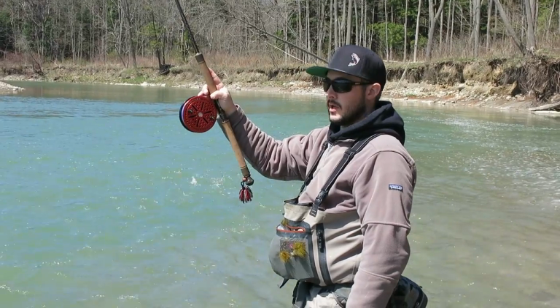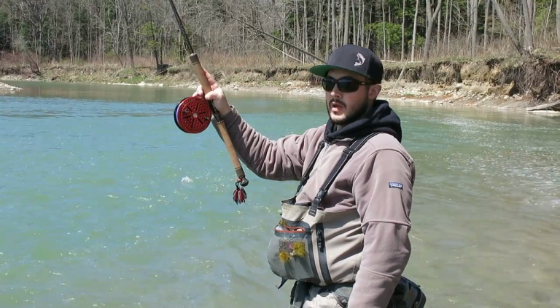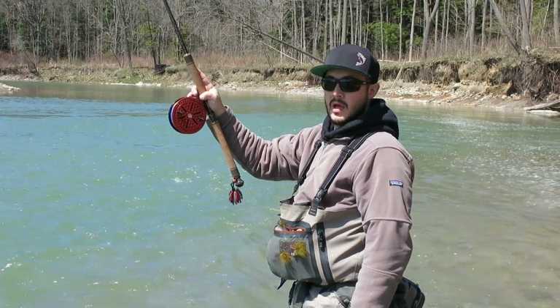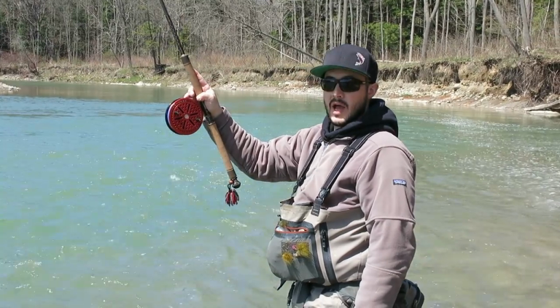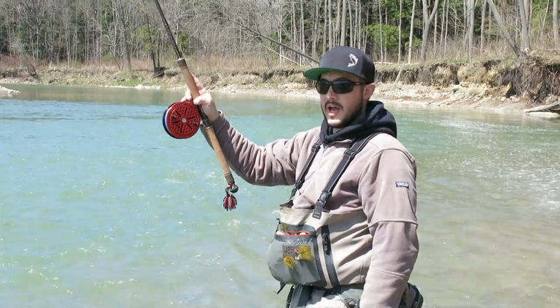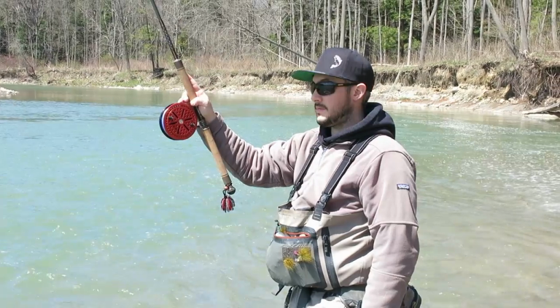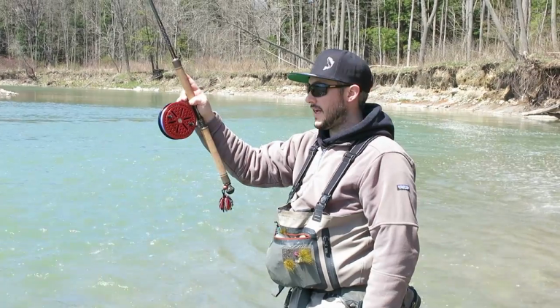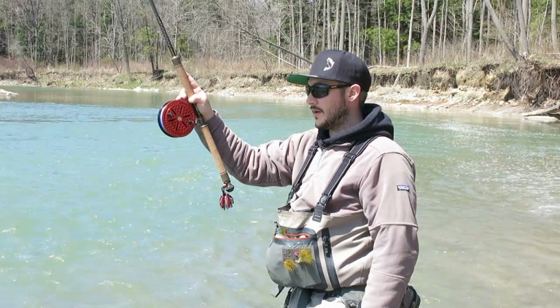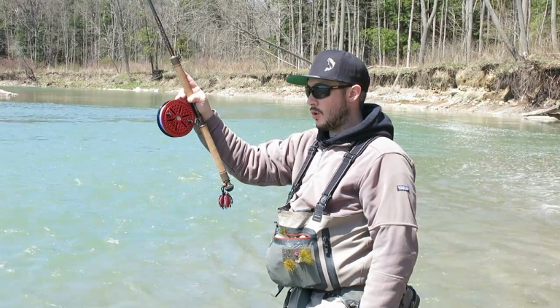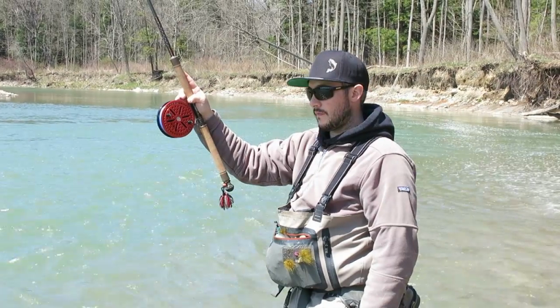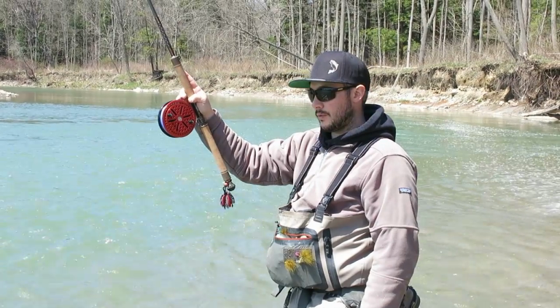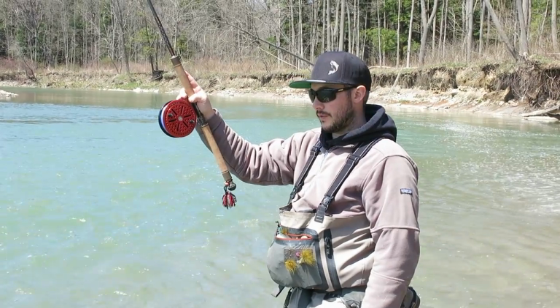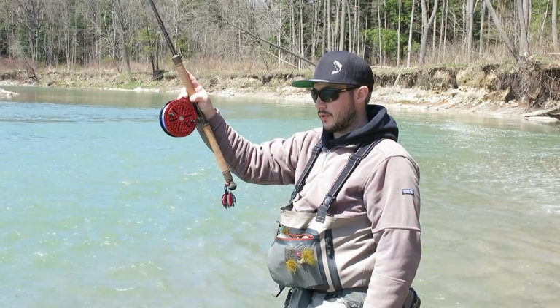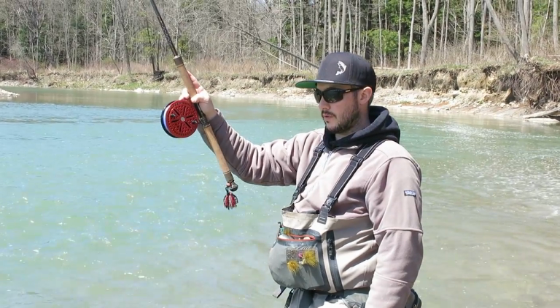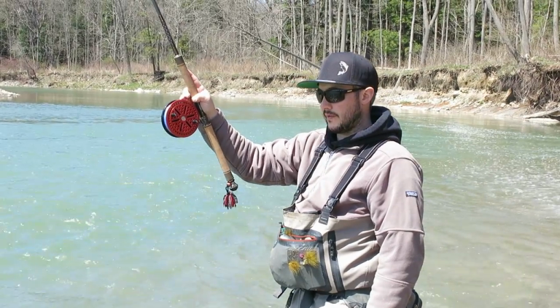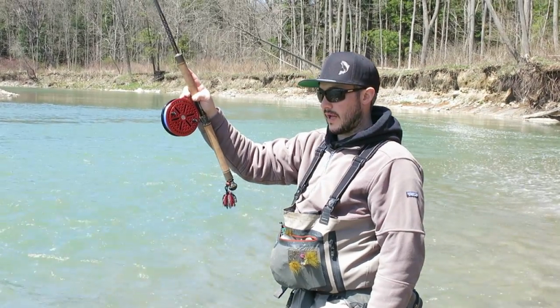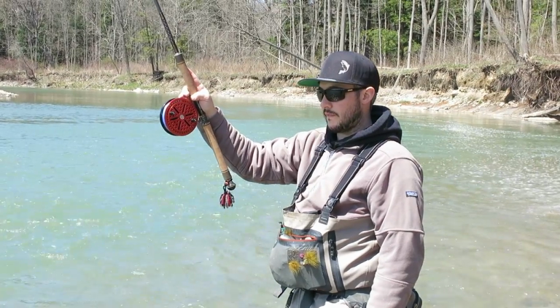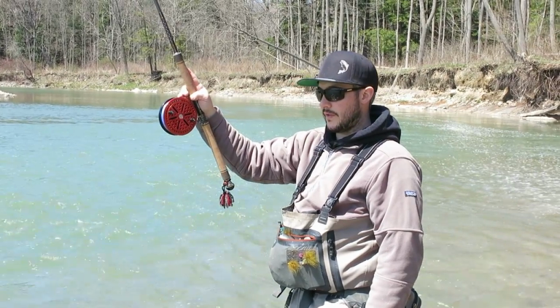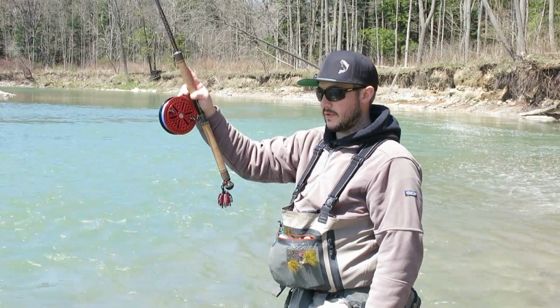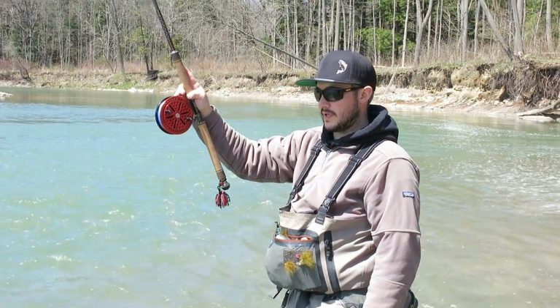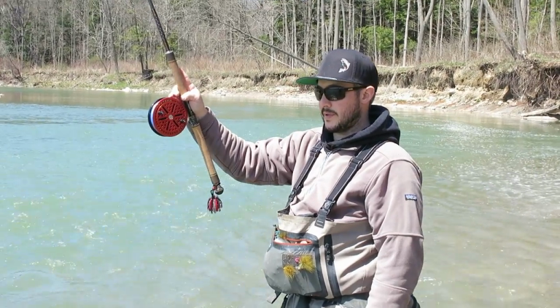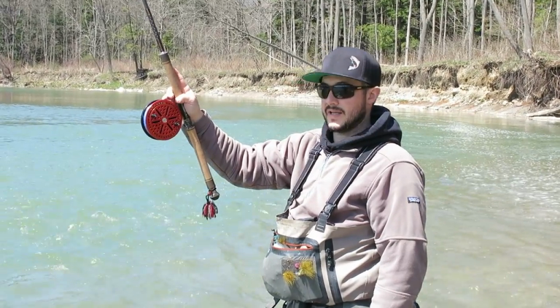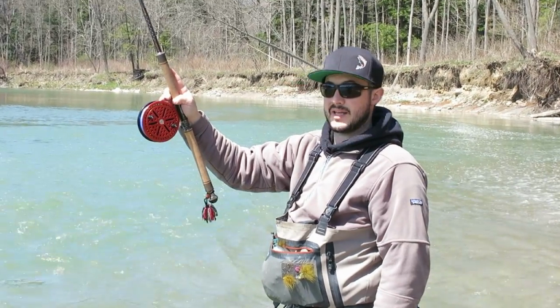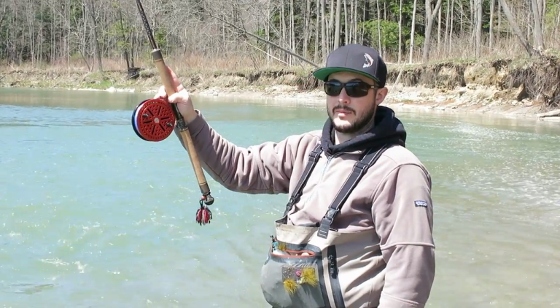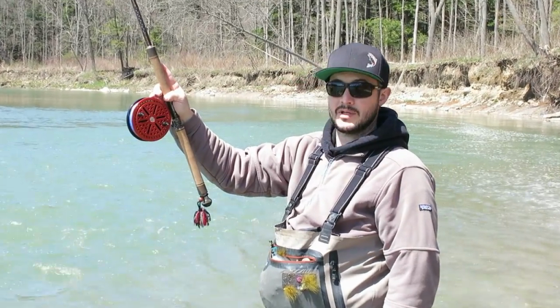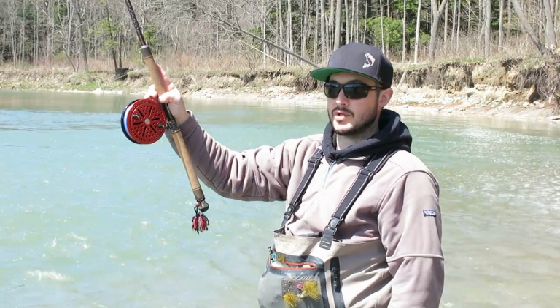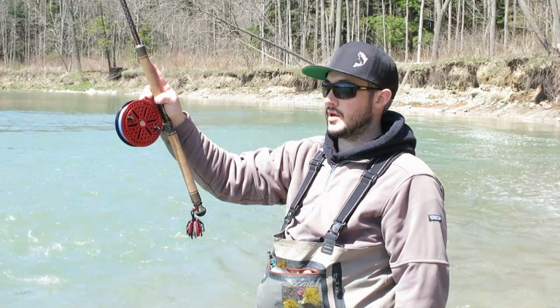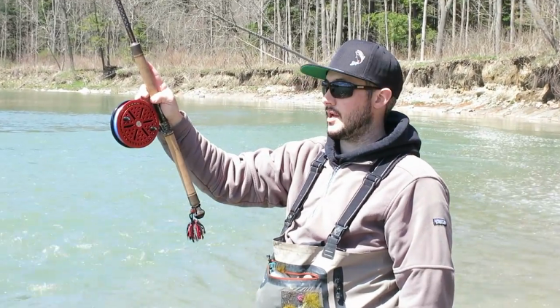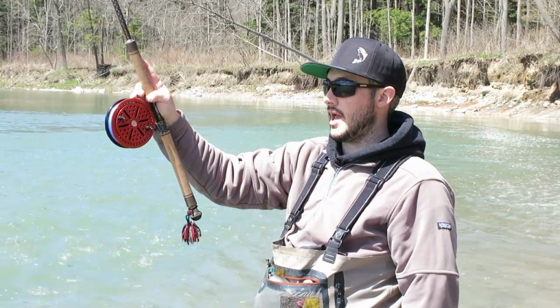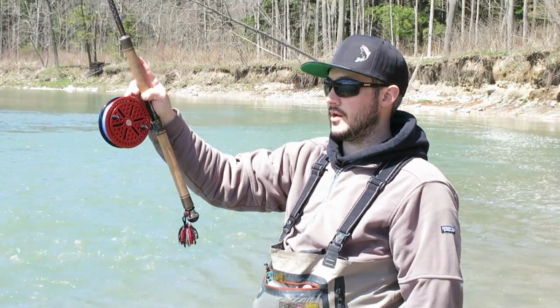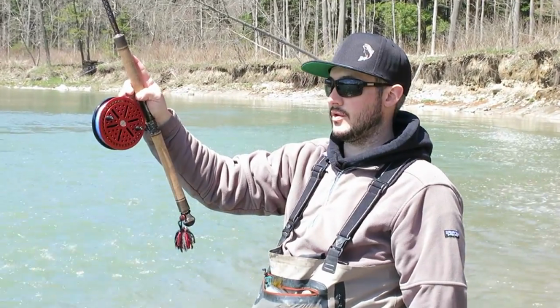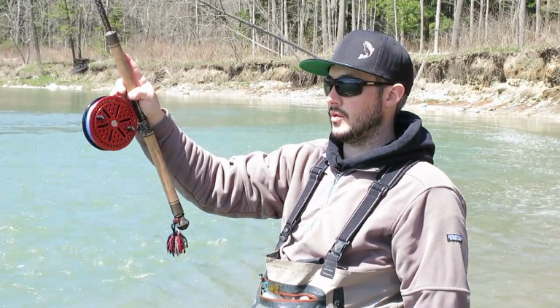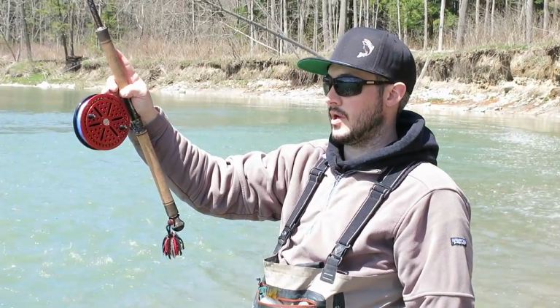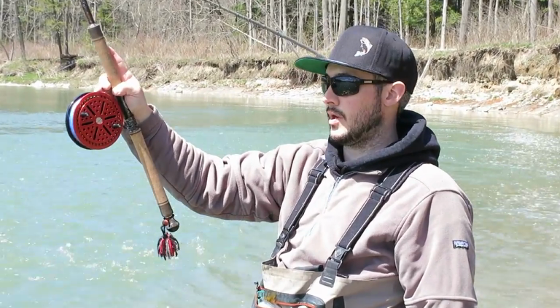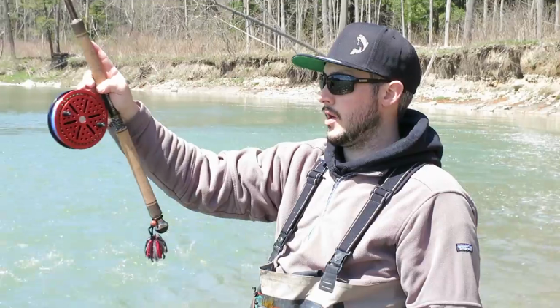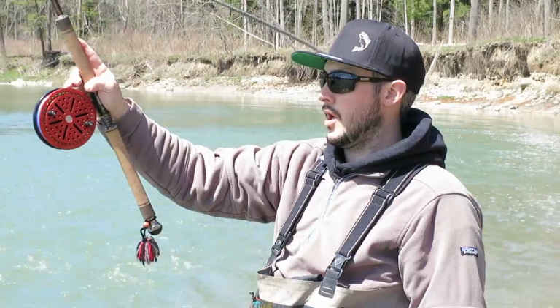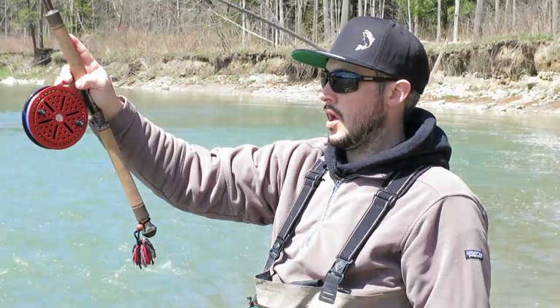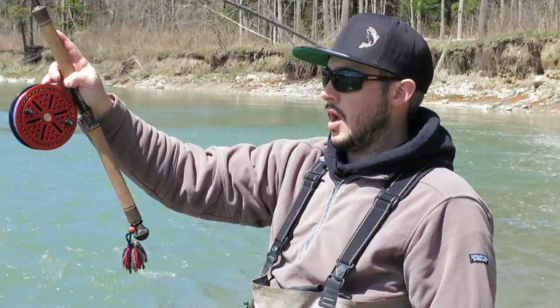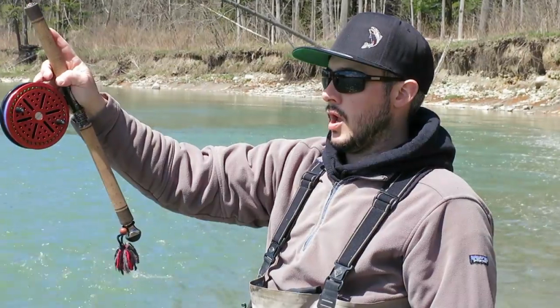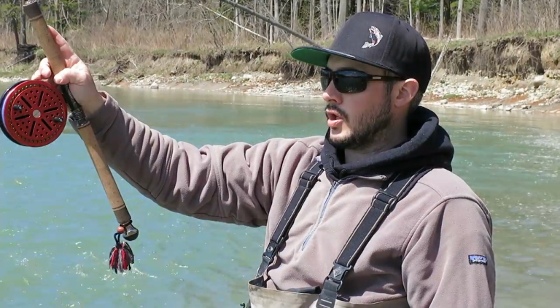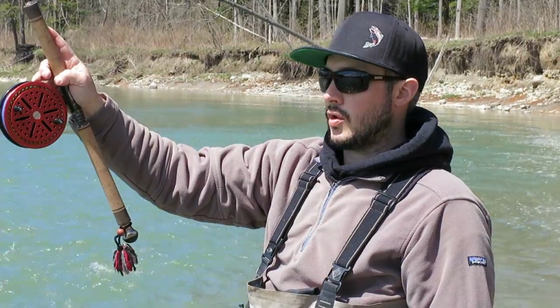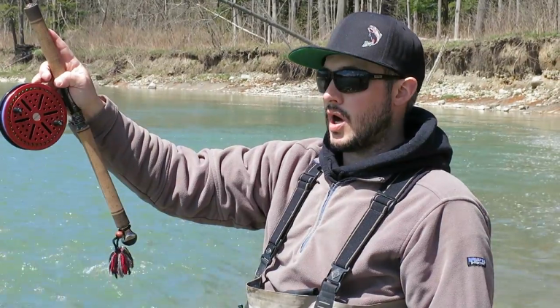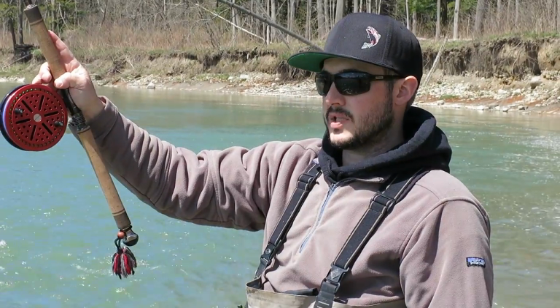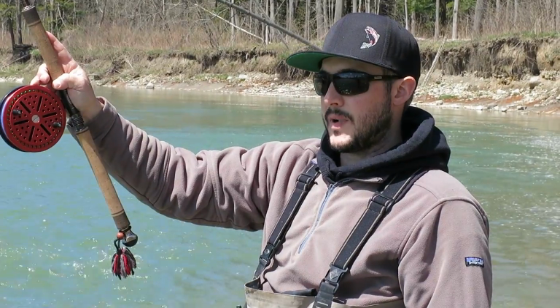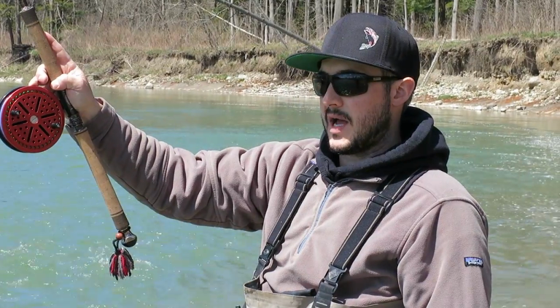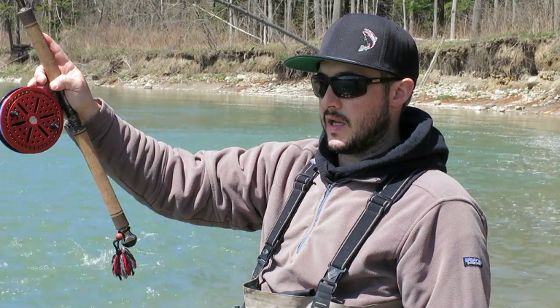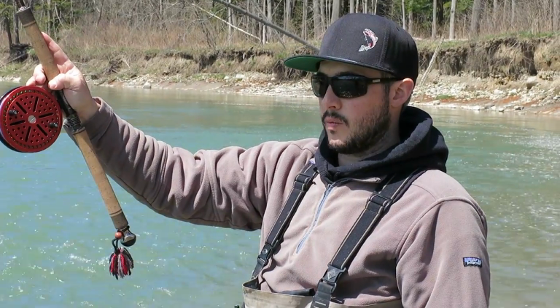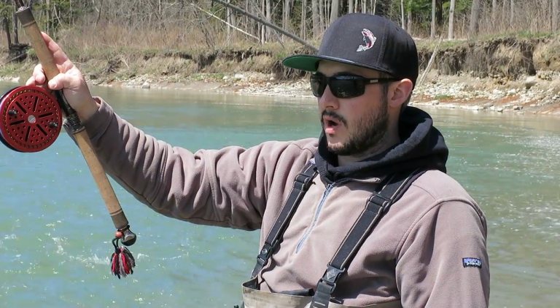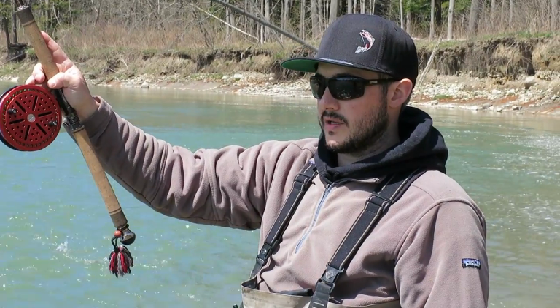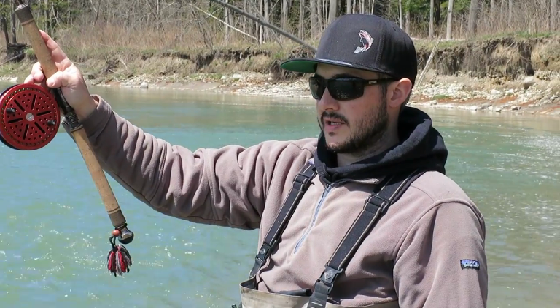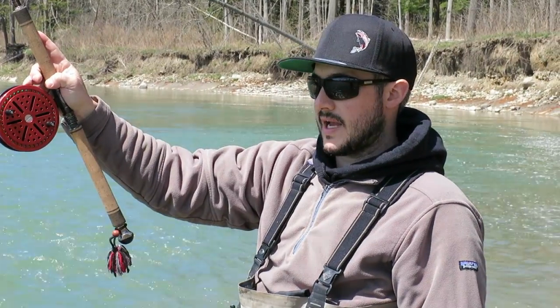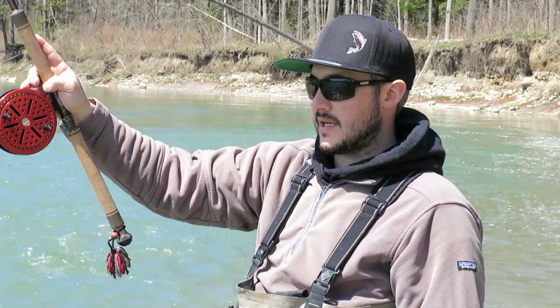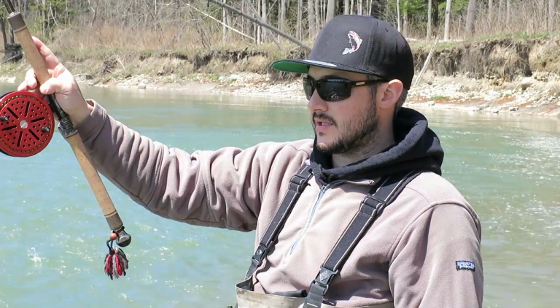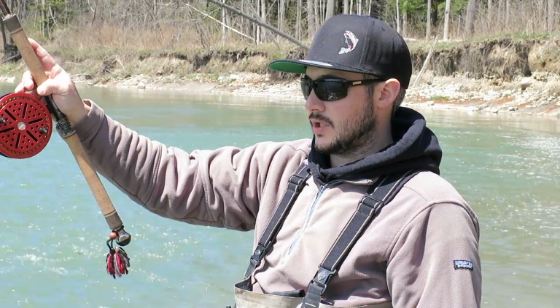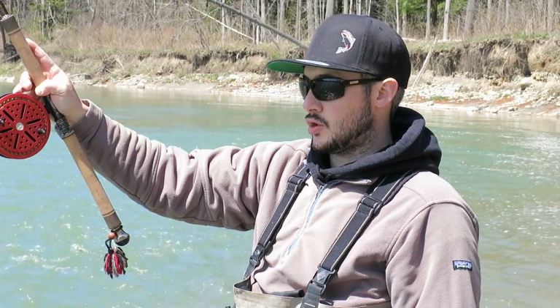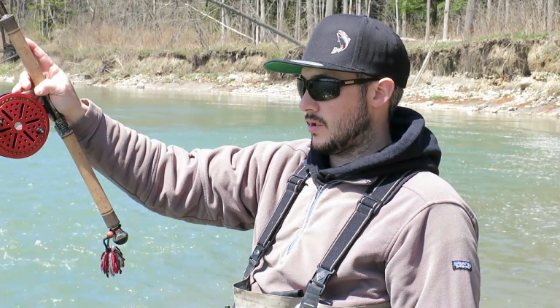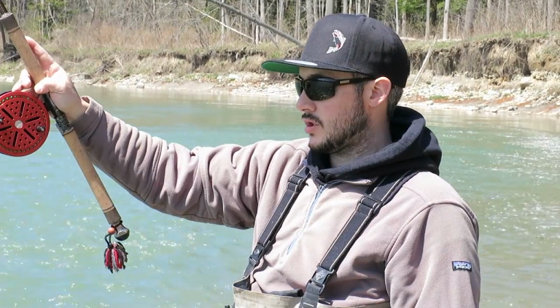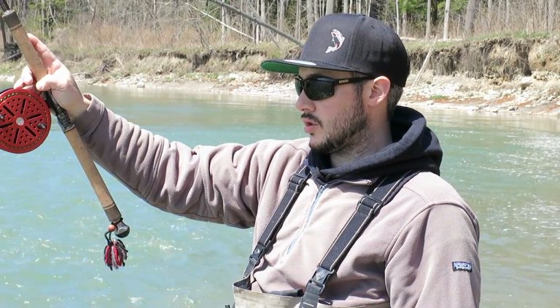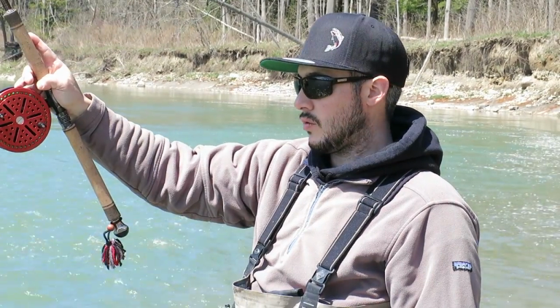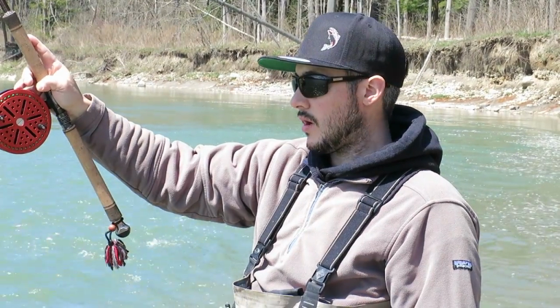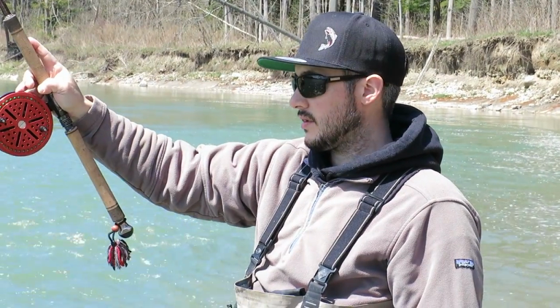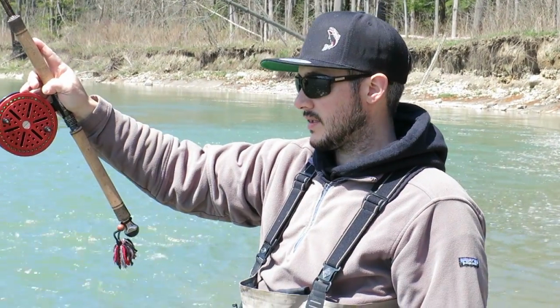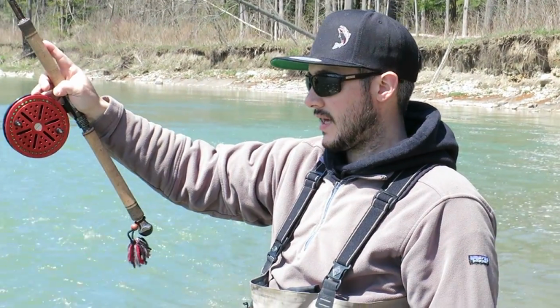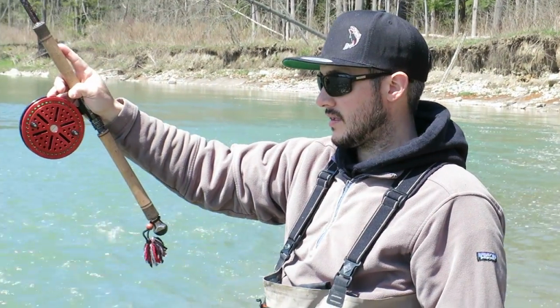I am Dan Koval with Koval Outfitters. I'm going to demonstrate how to do a crossbody Wallace cast and a traditional Wallace cast.